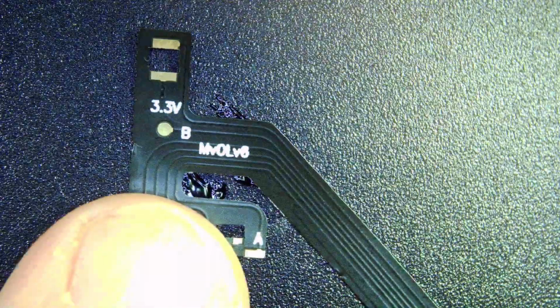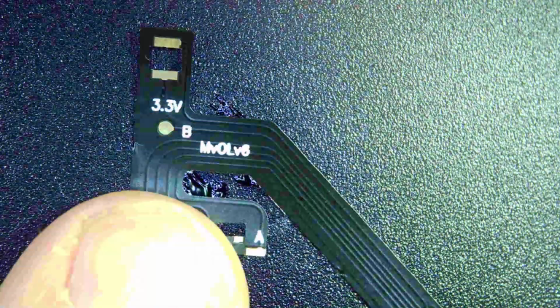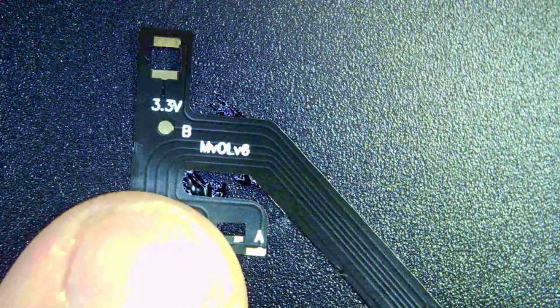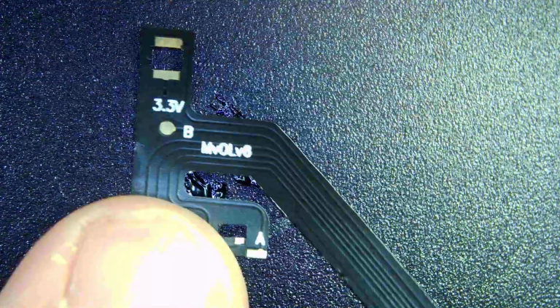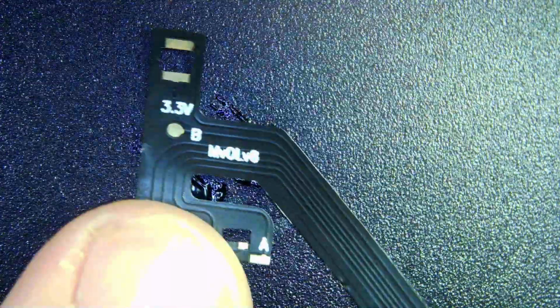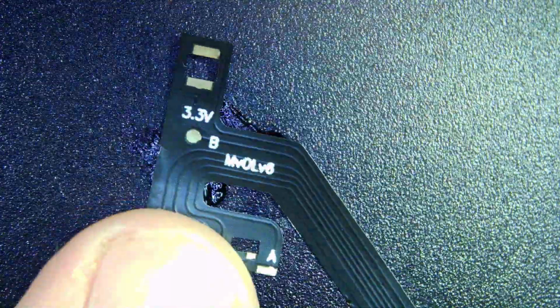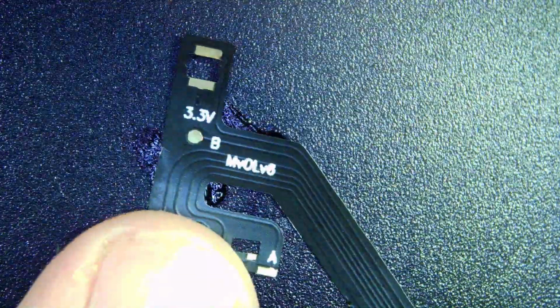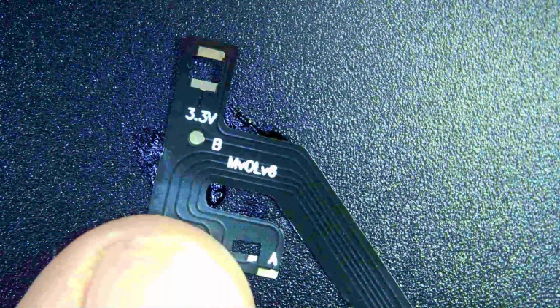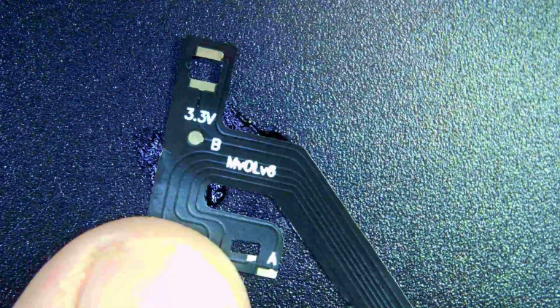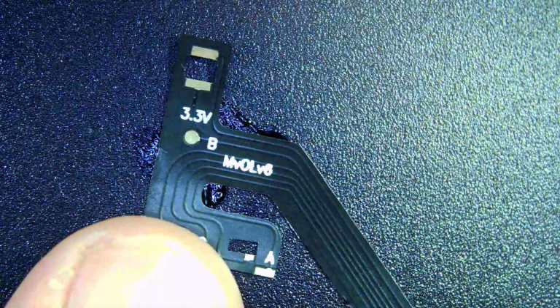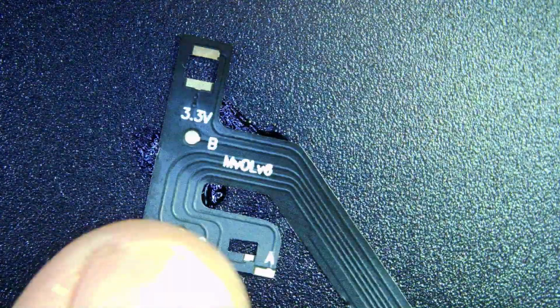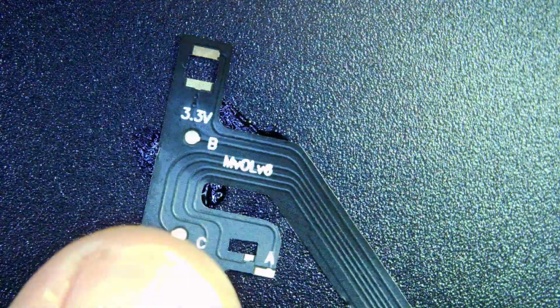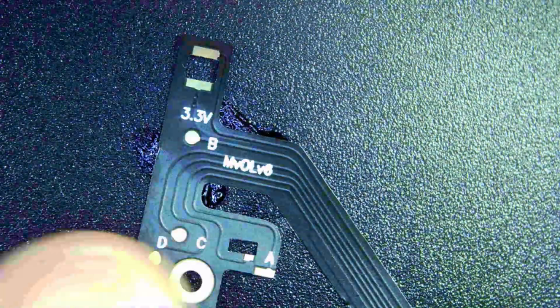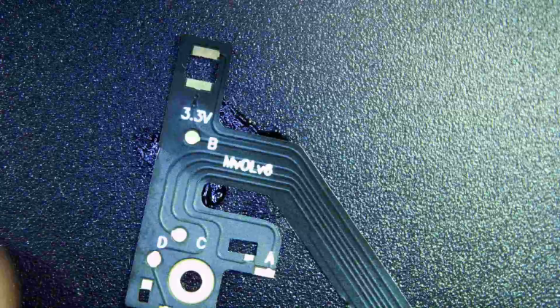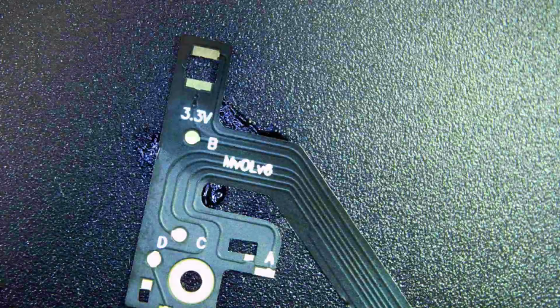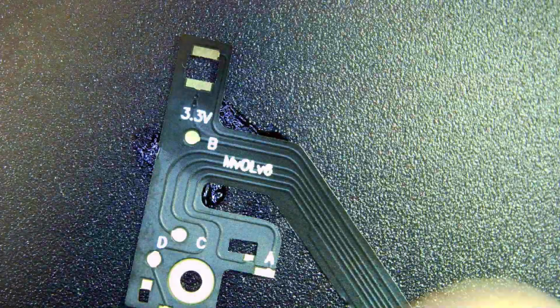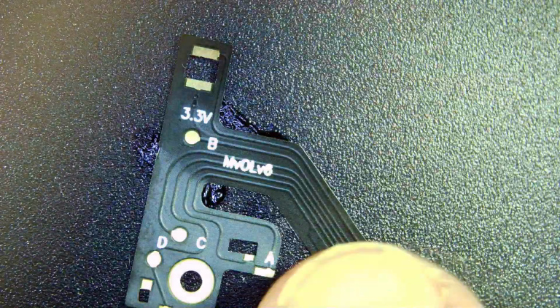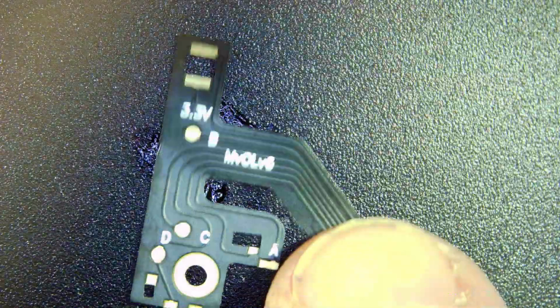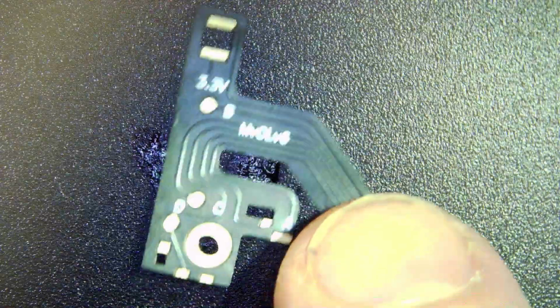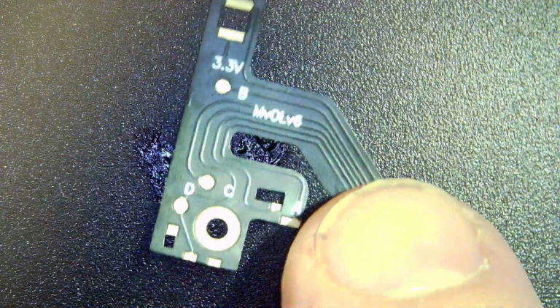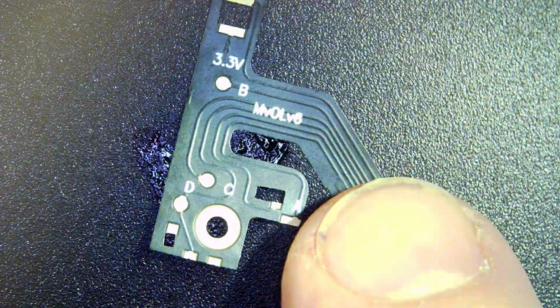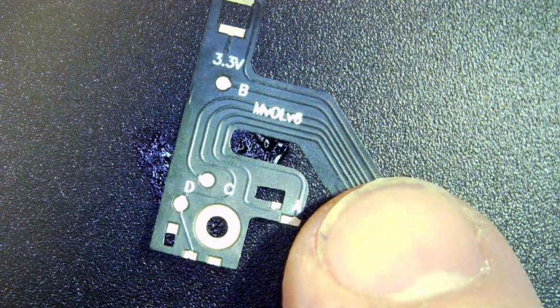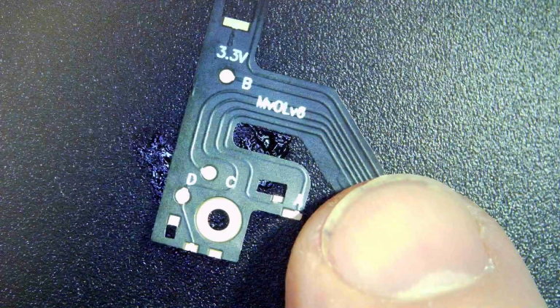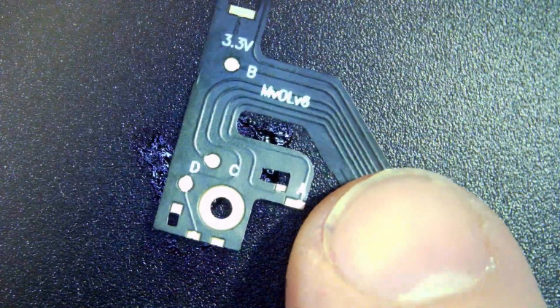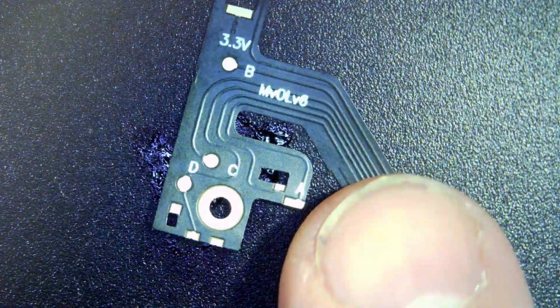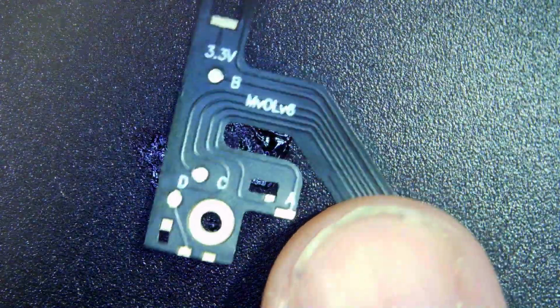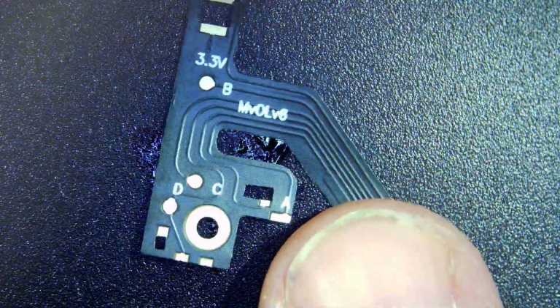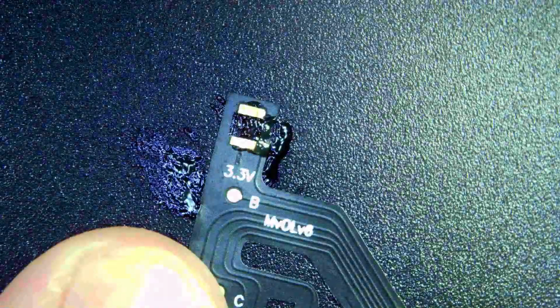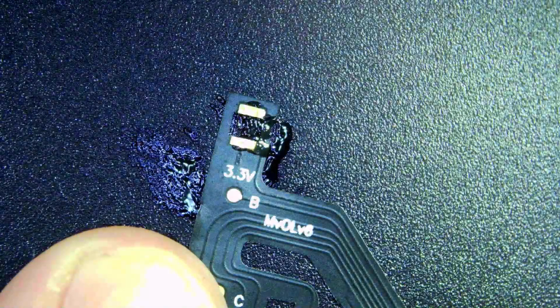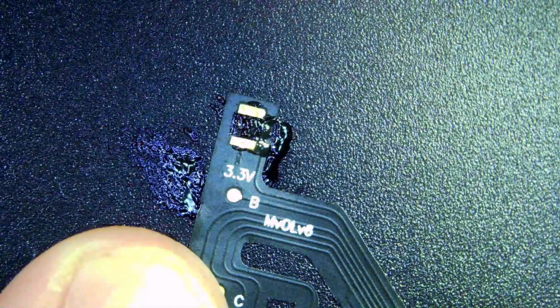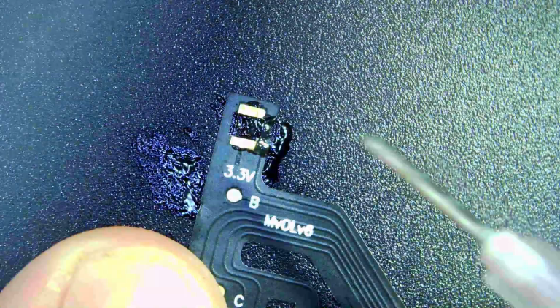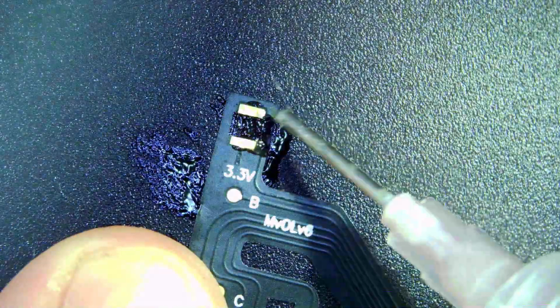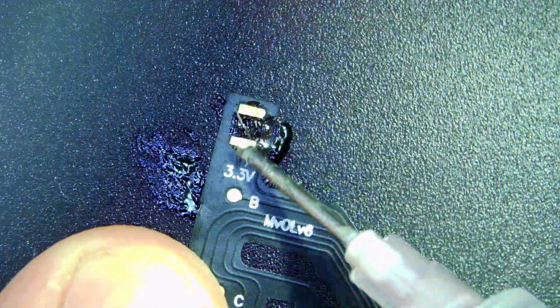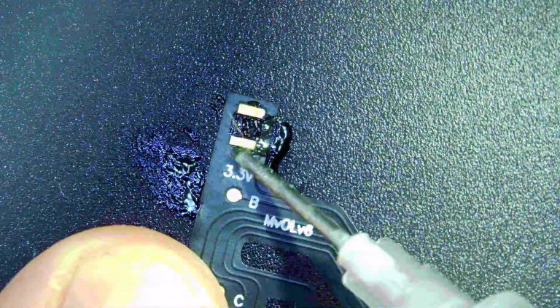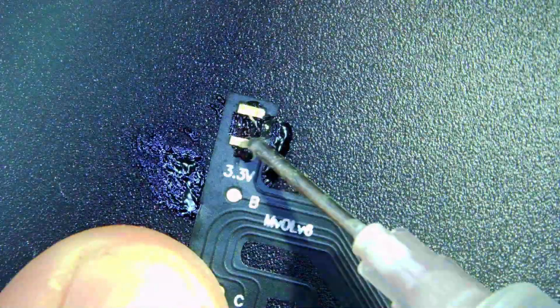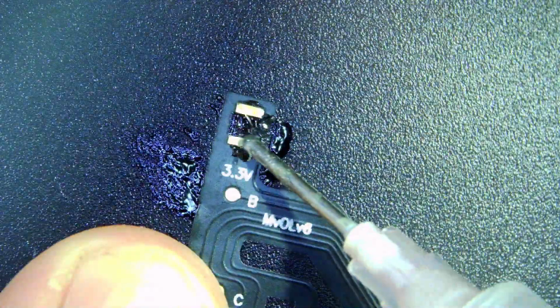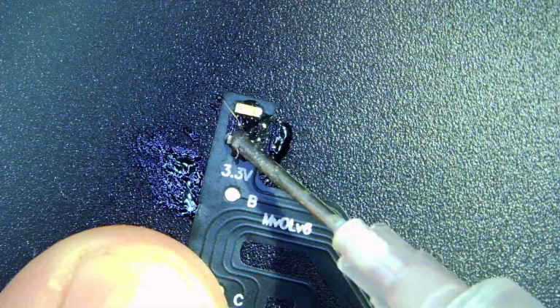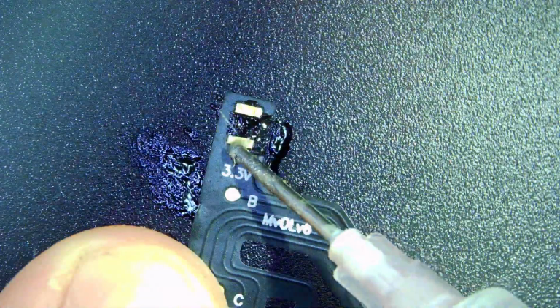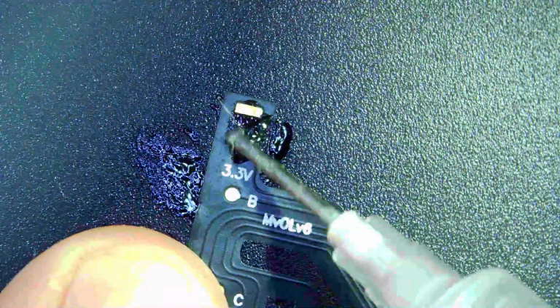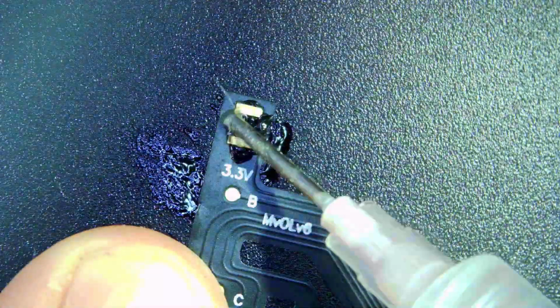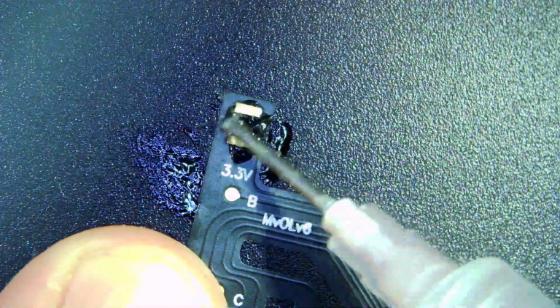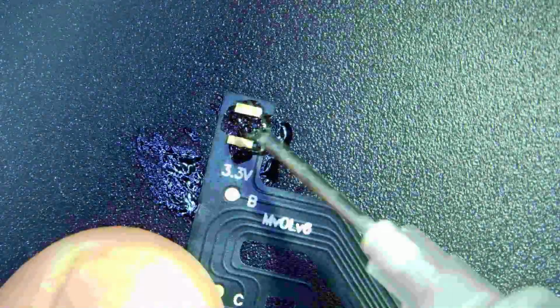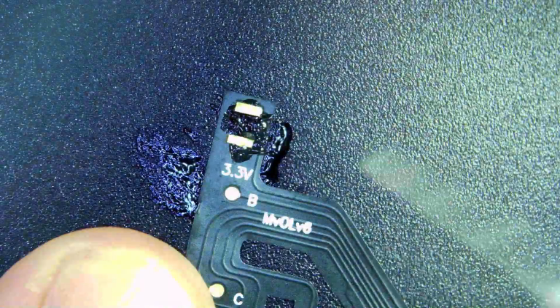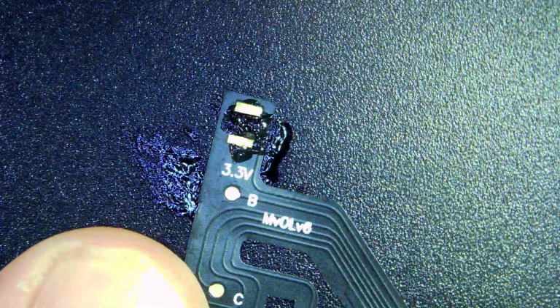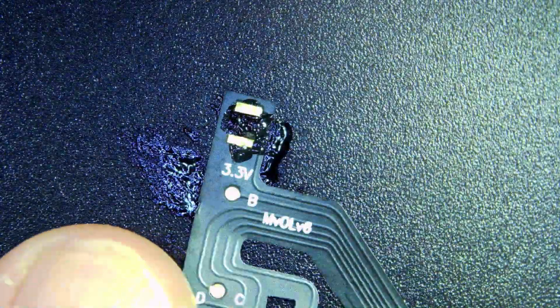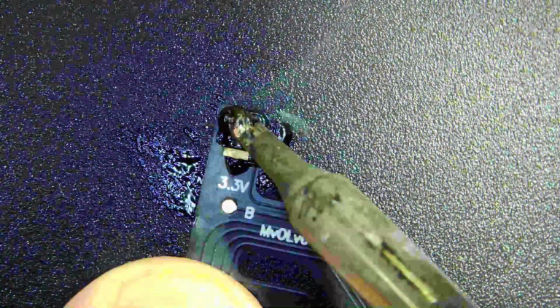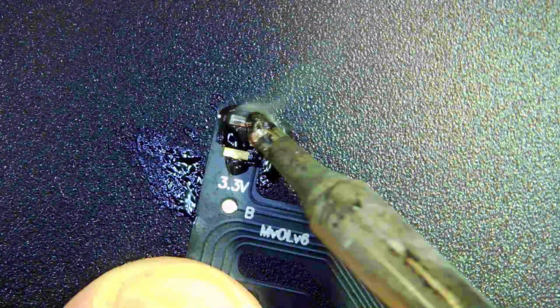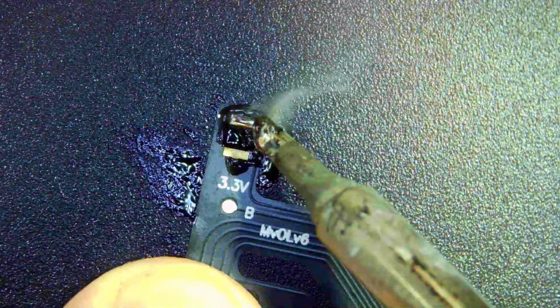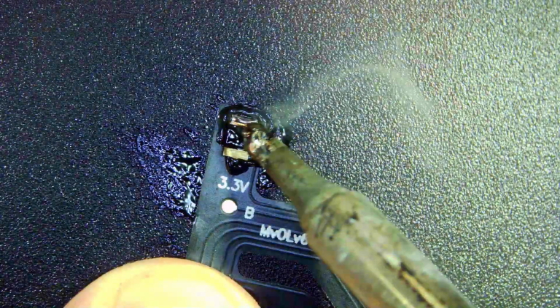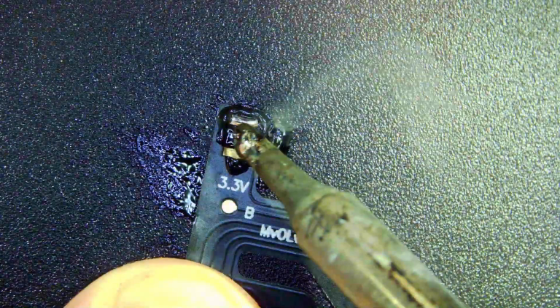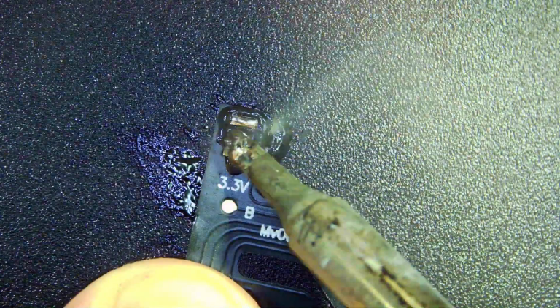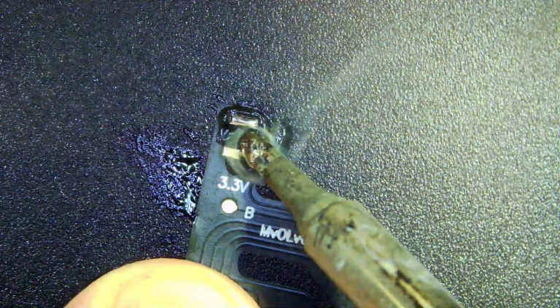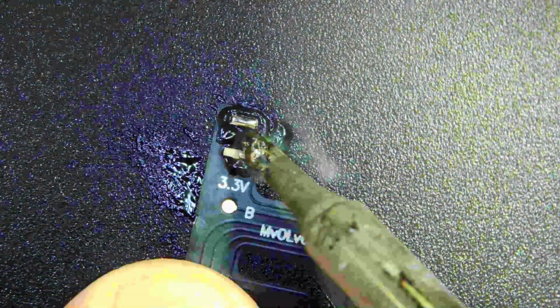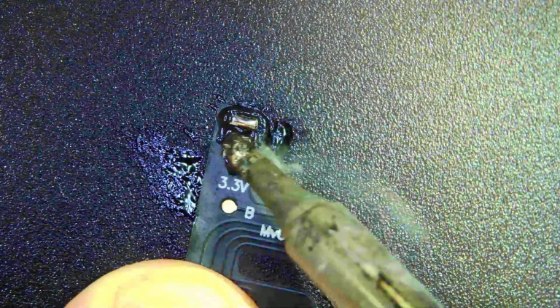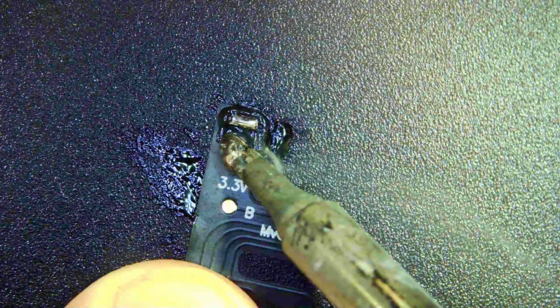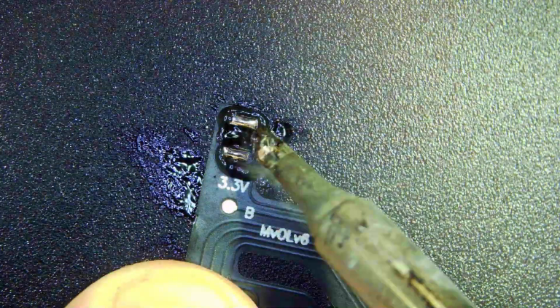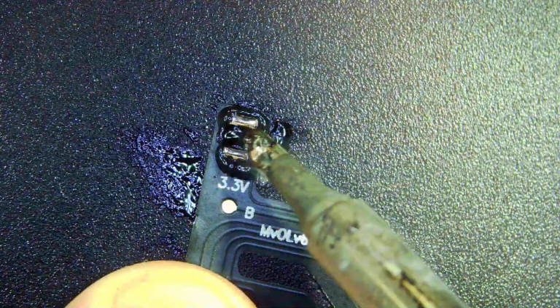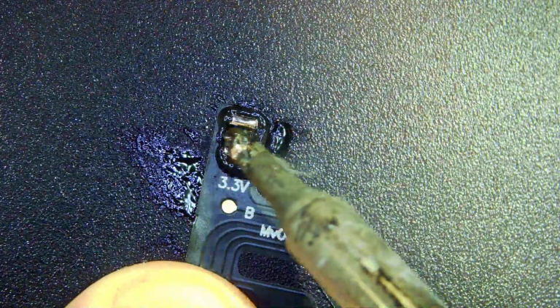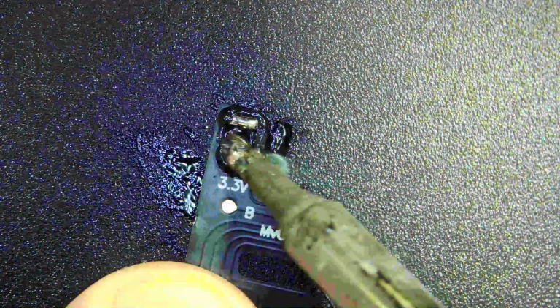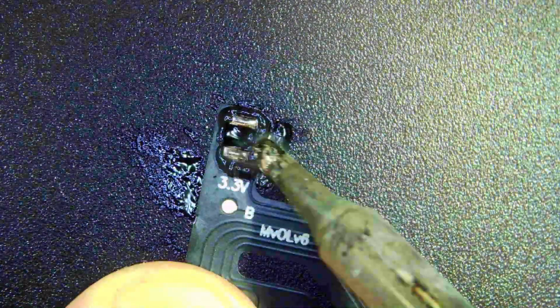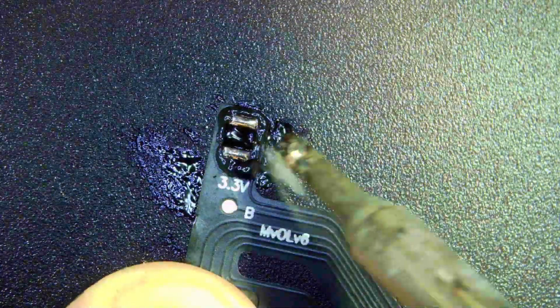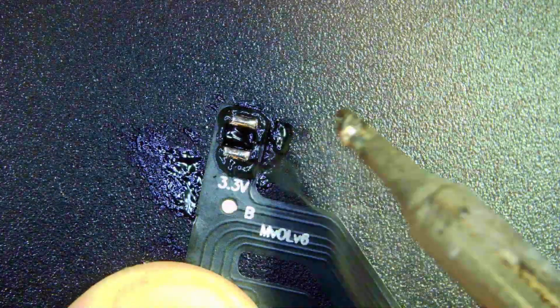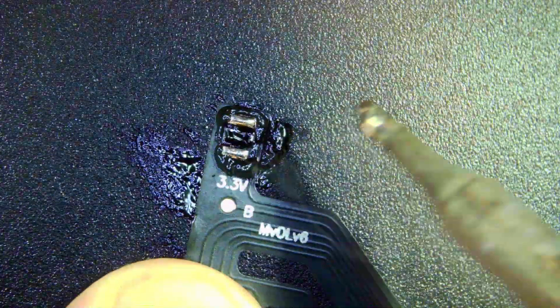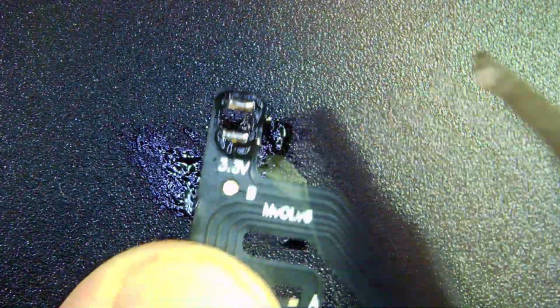Do the same on this connection as well — just put a nice bit of flux and then solder the little pads.